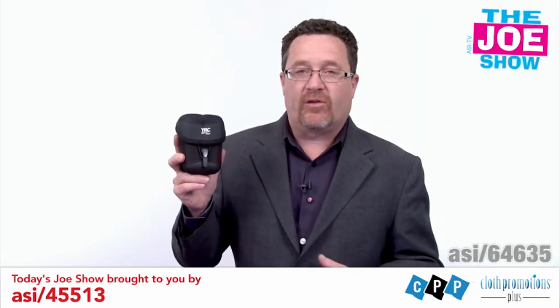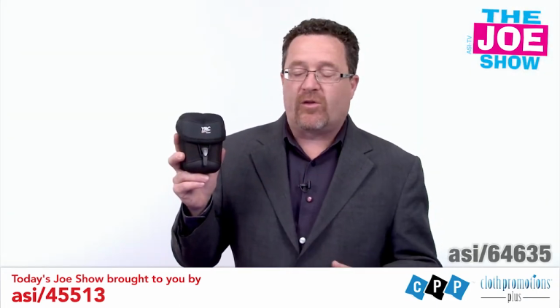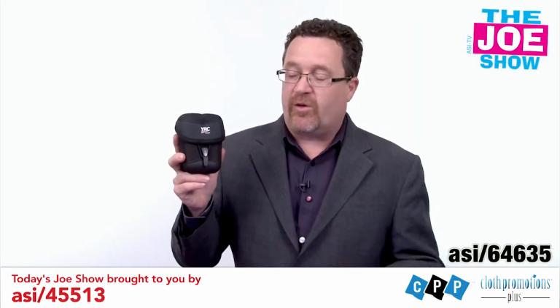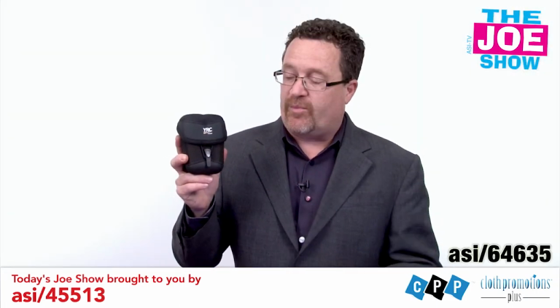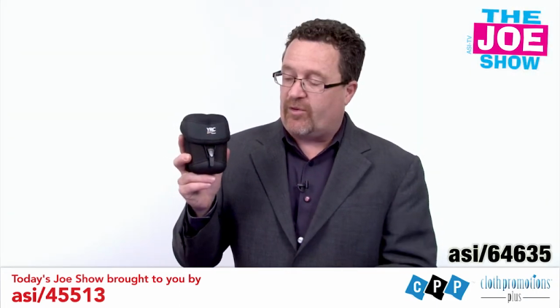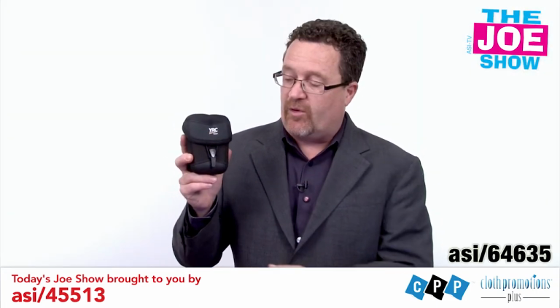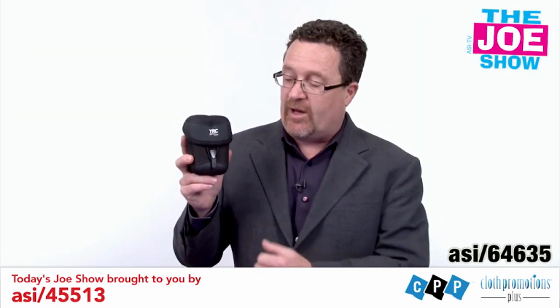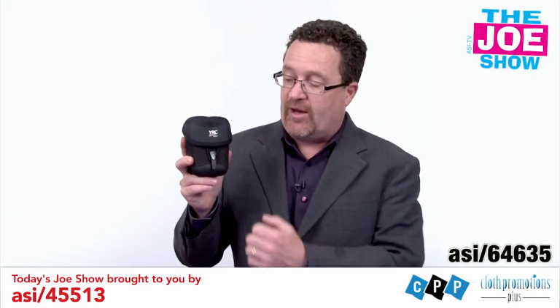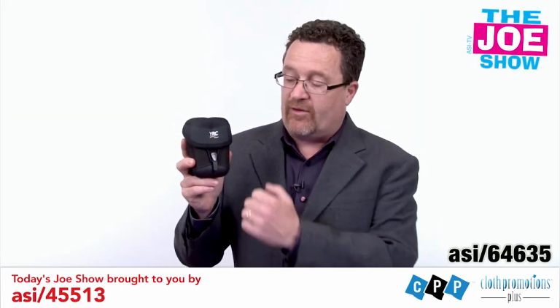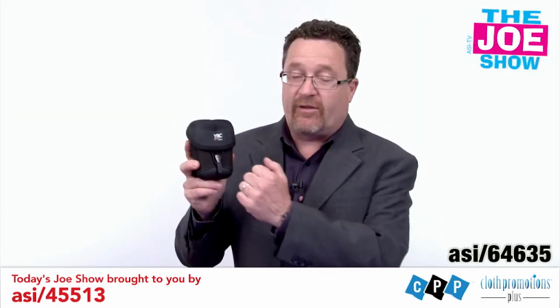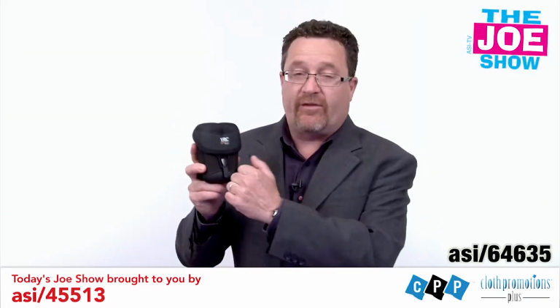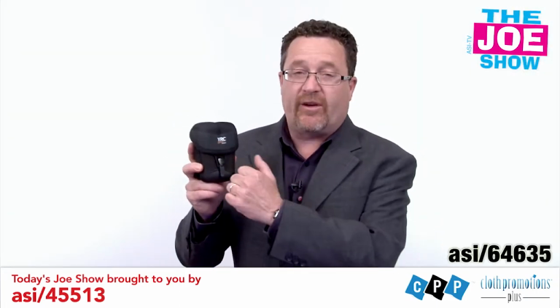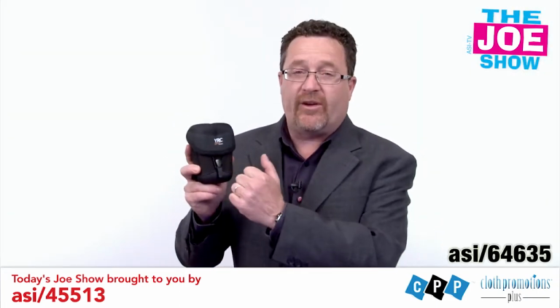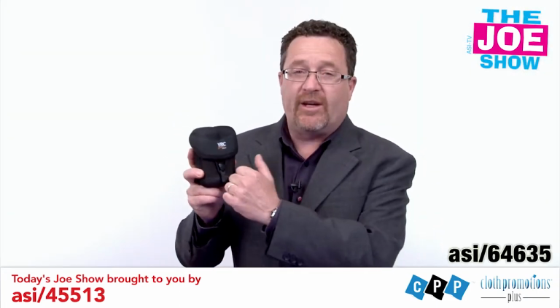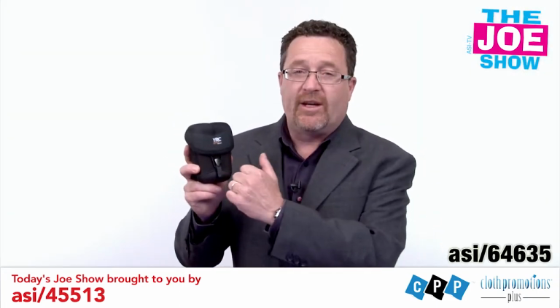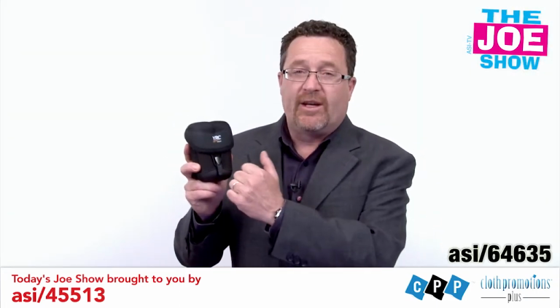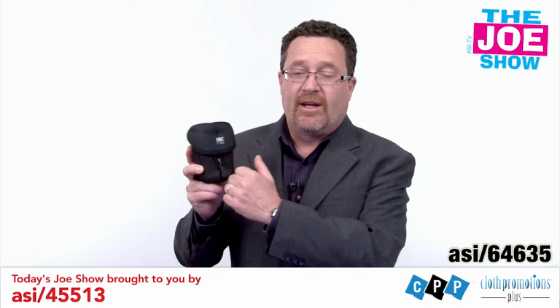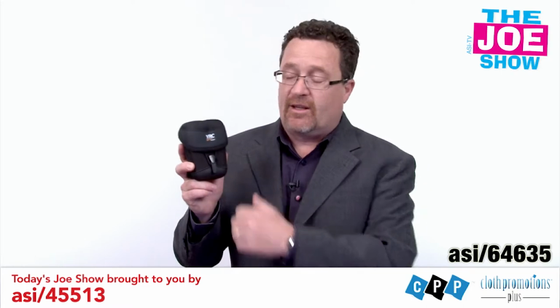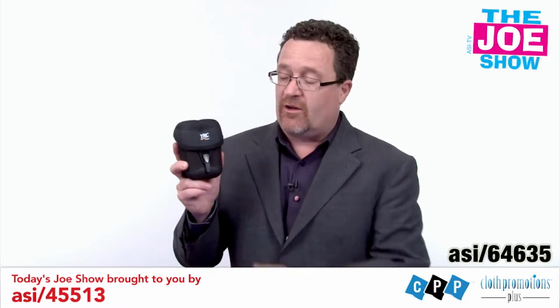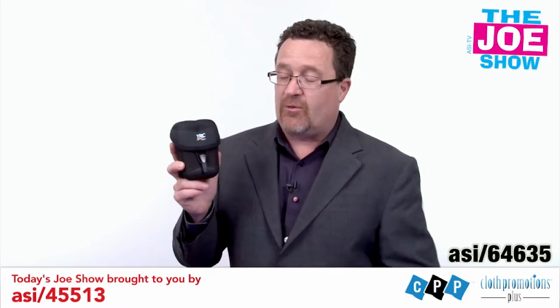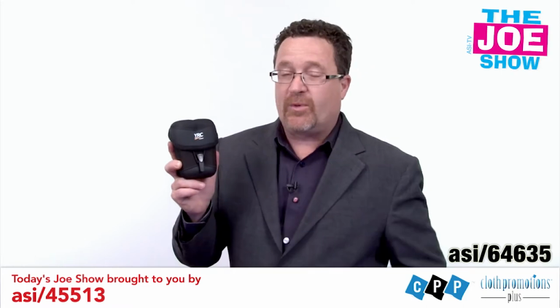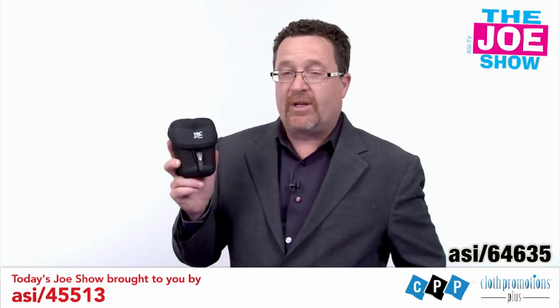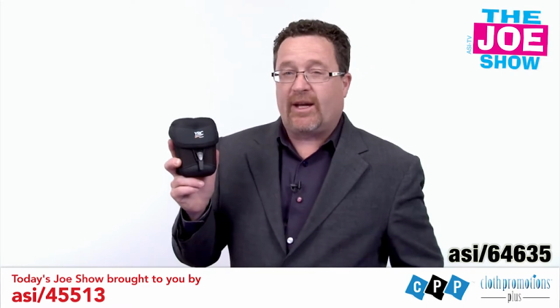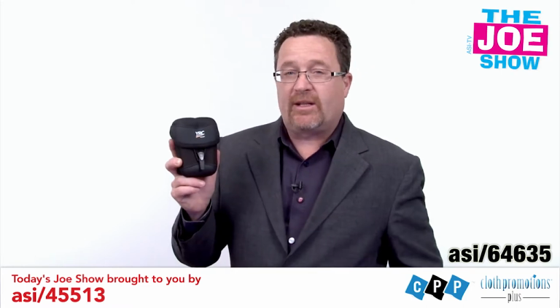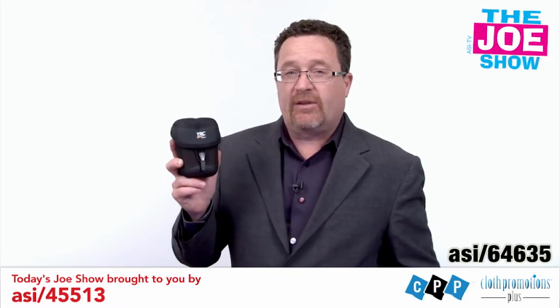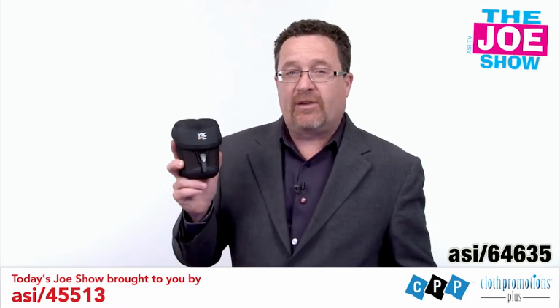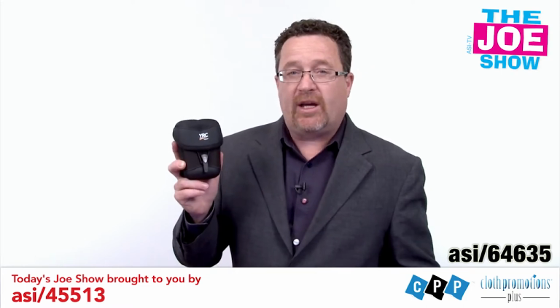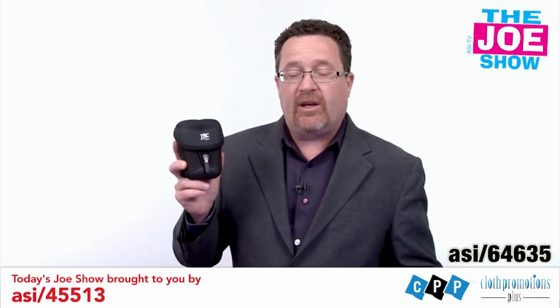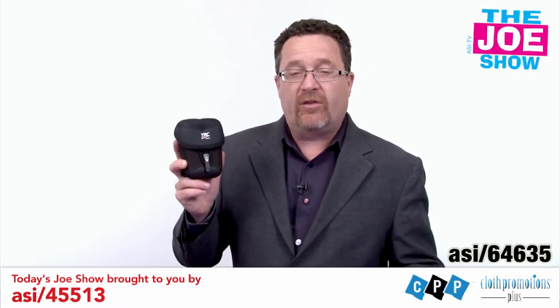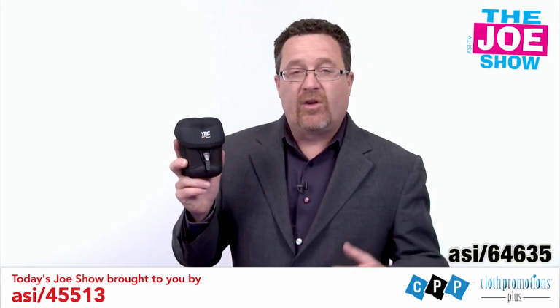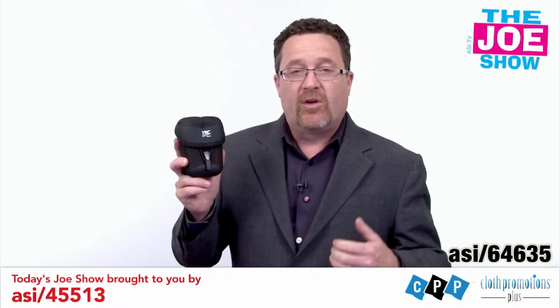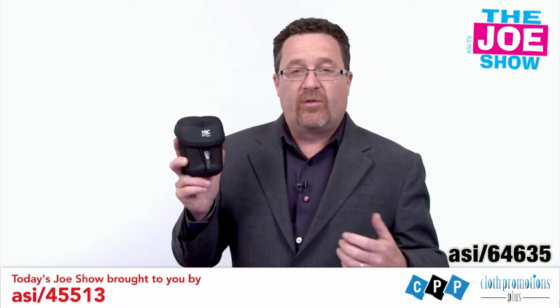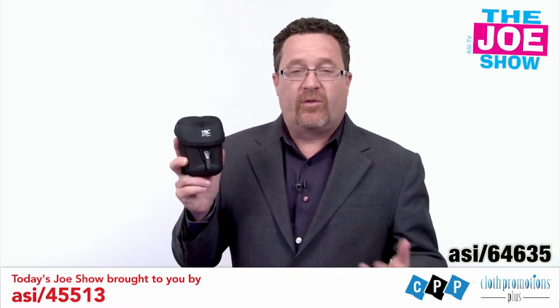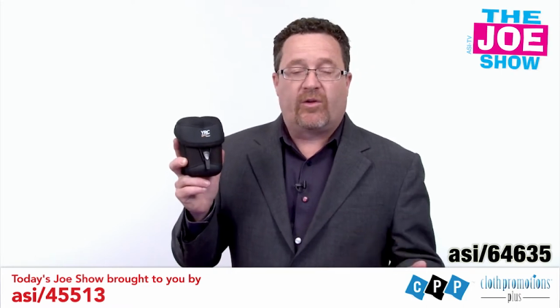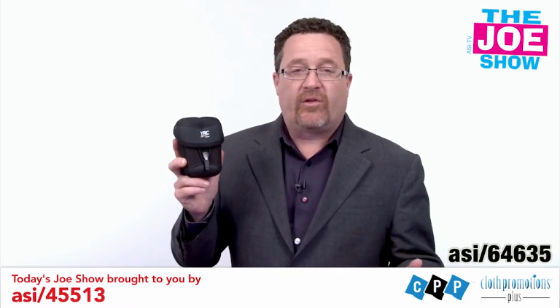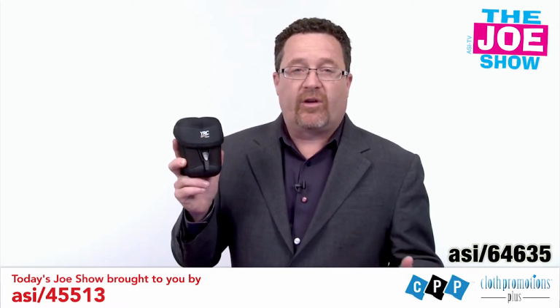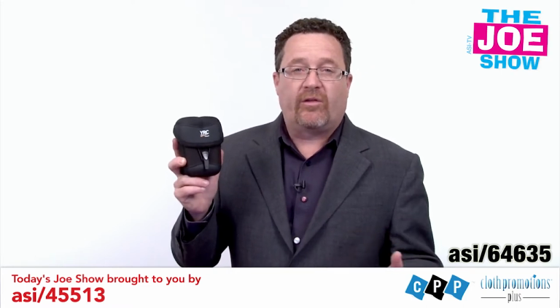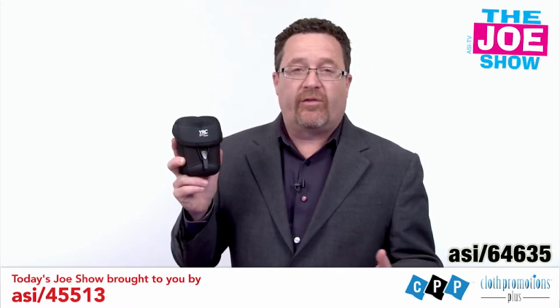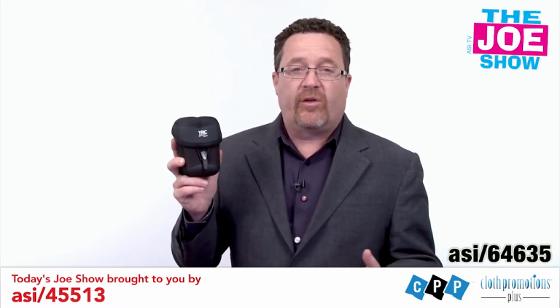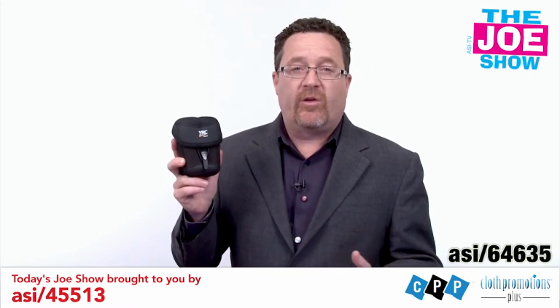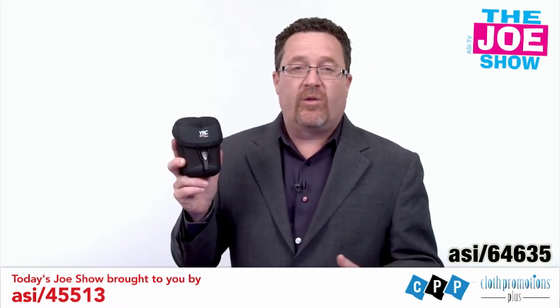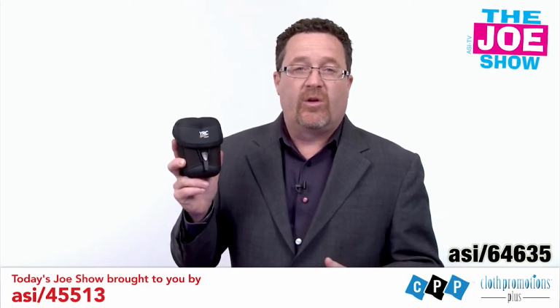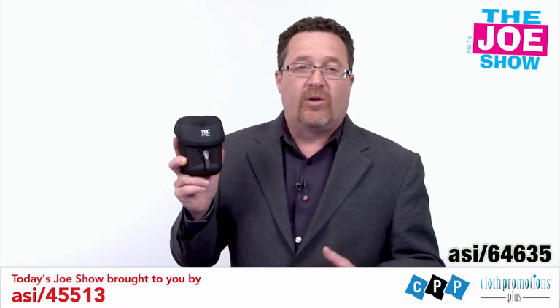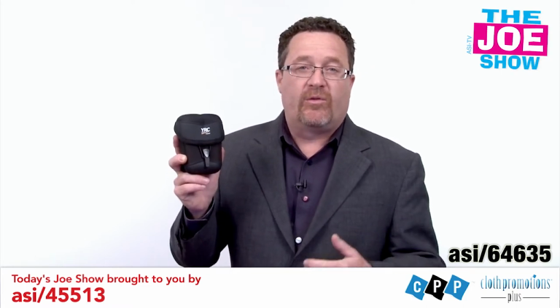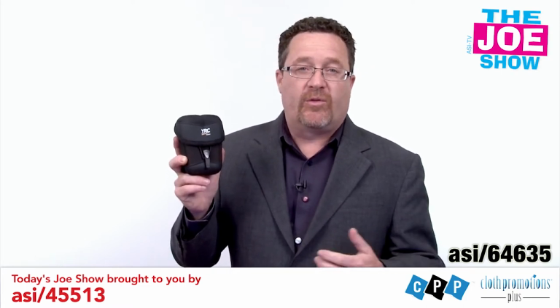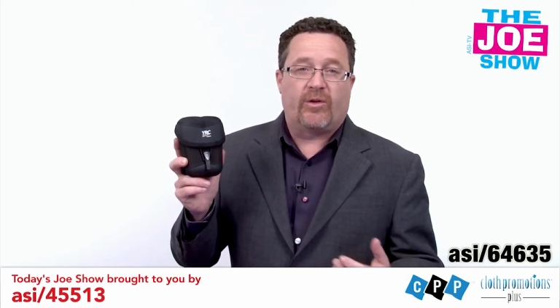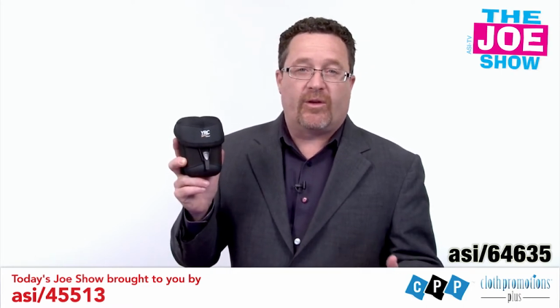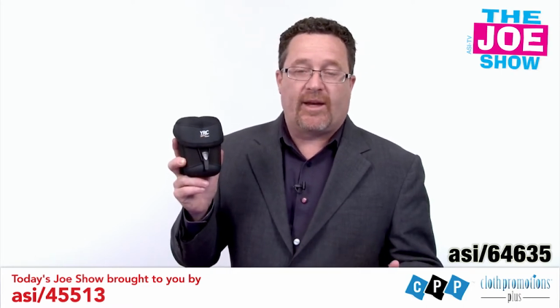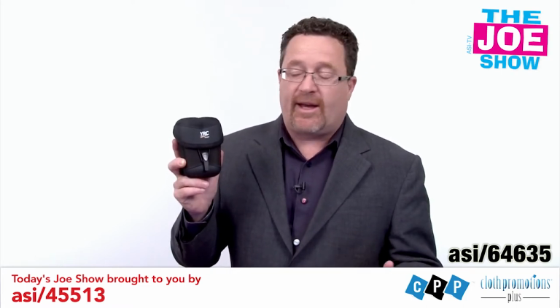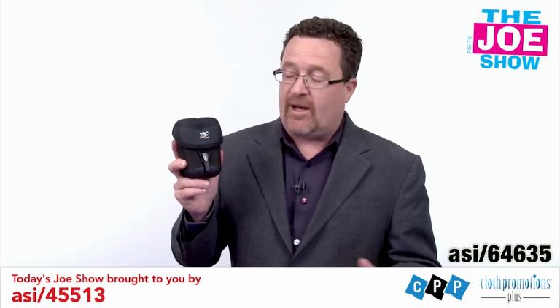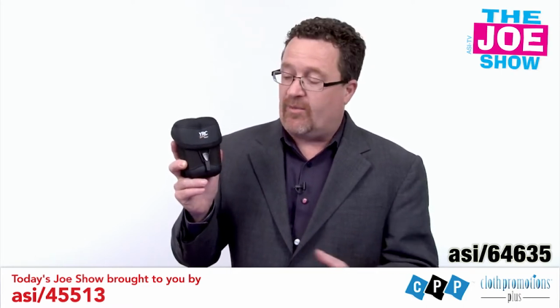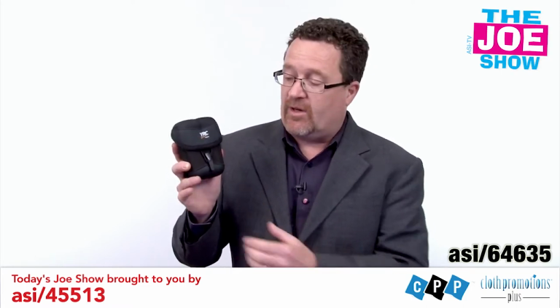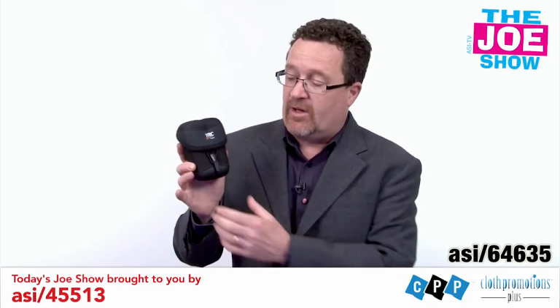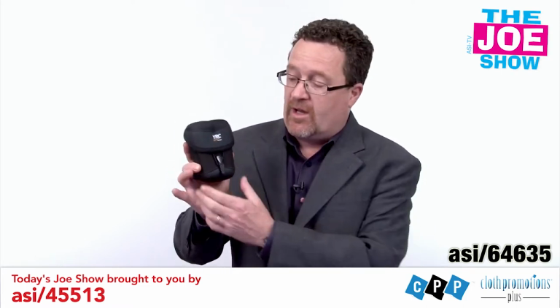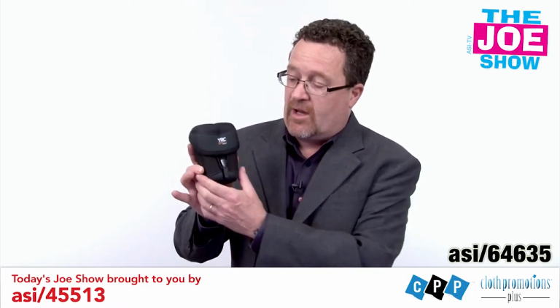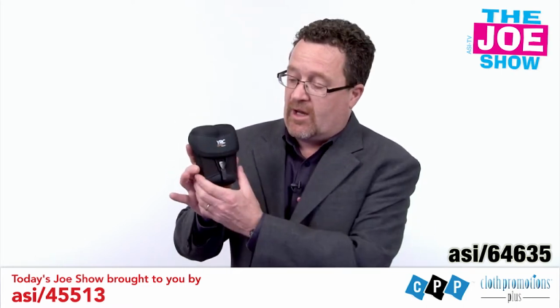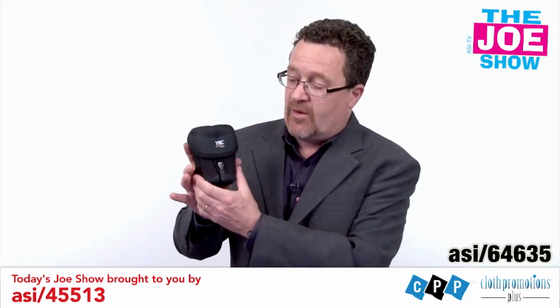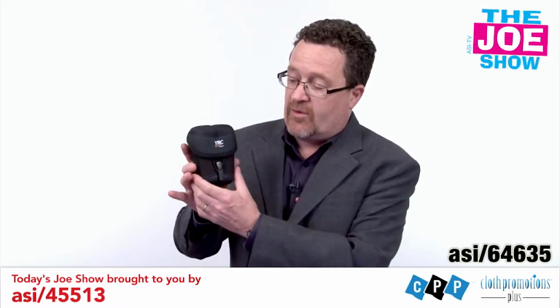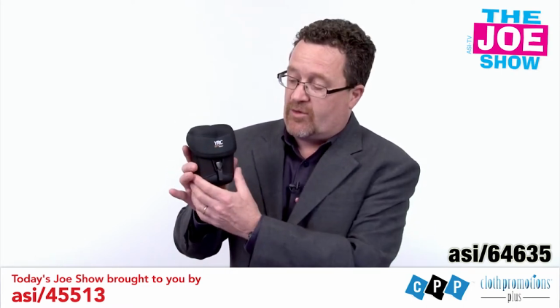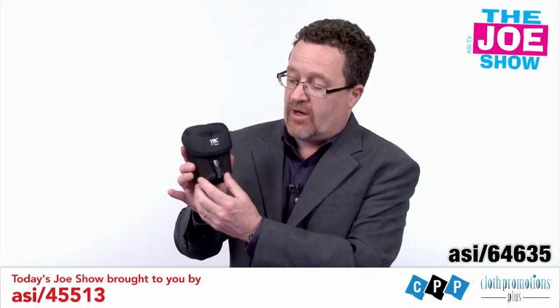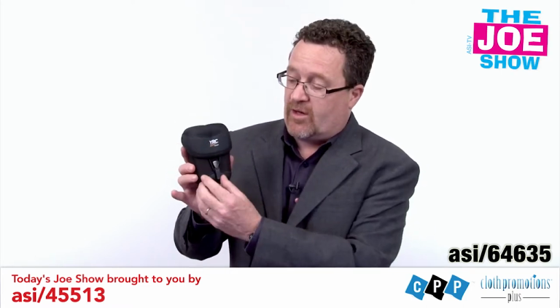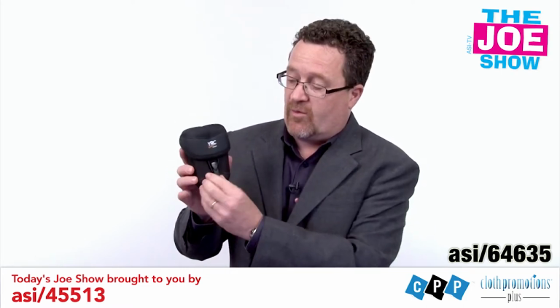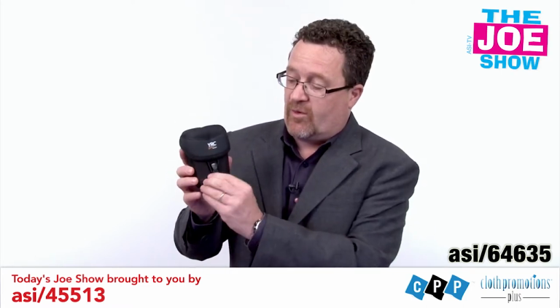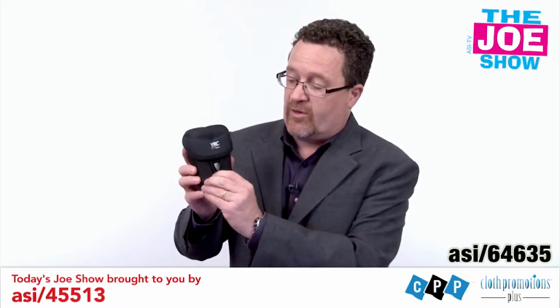This is called a Pro Case. It's a very tough, protective case for your cell phone and for your camera, and I want to show you how it works.